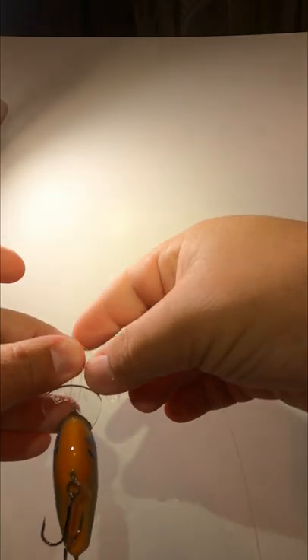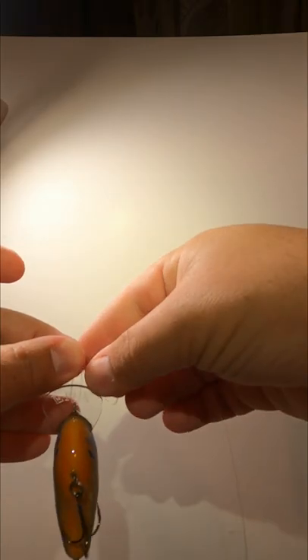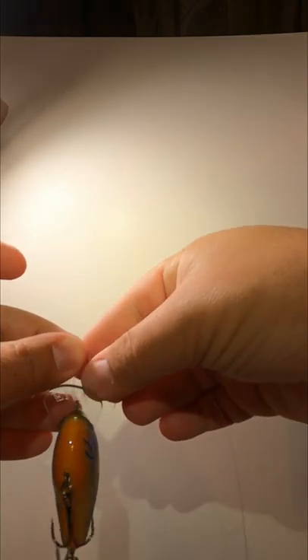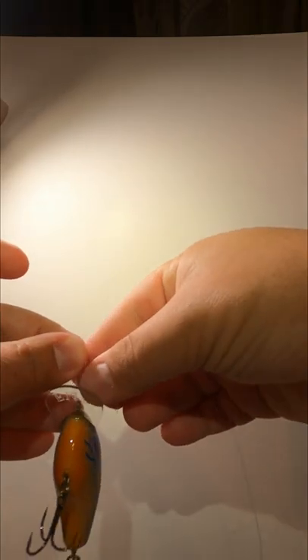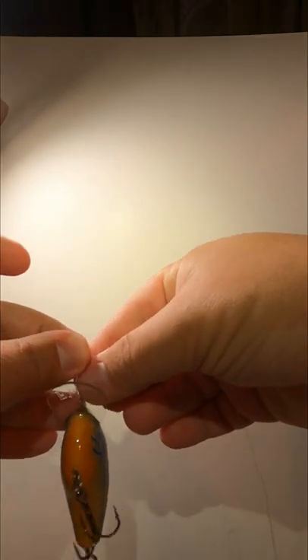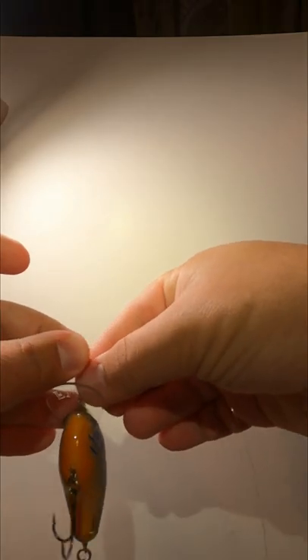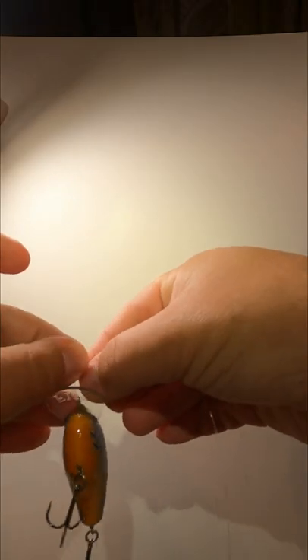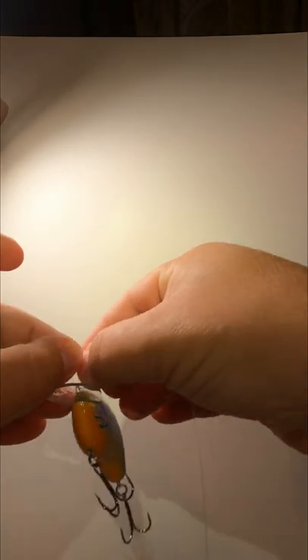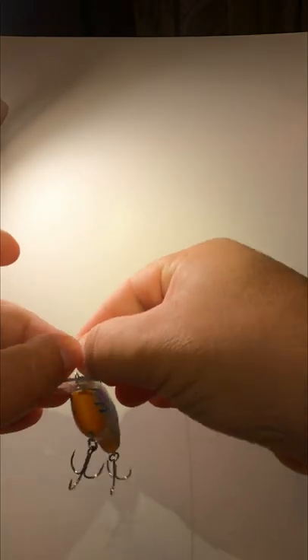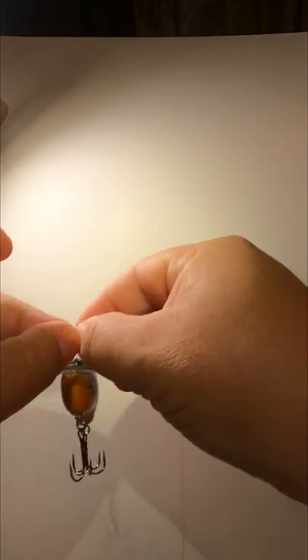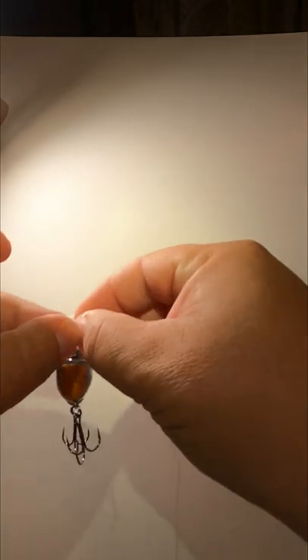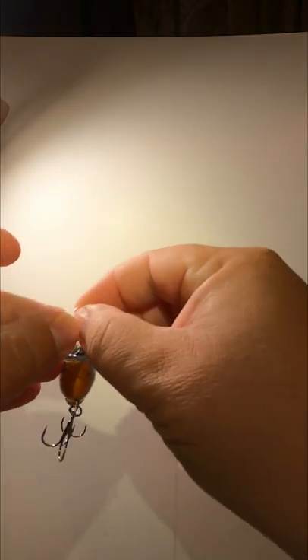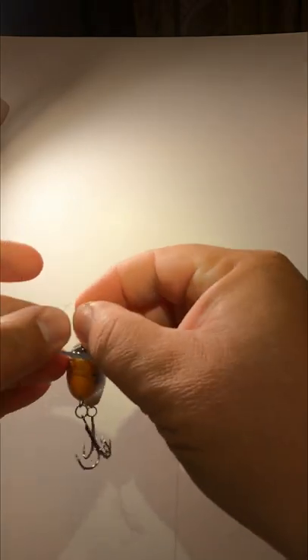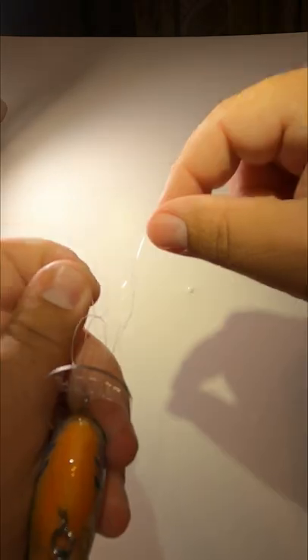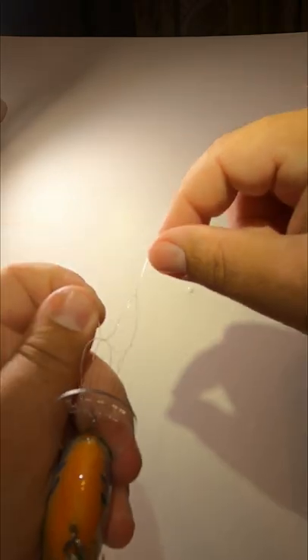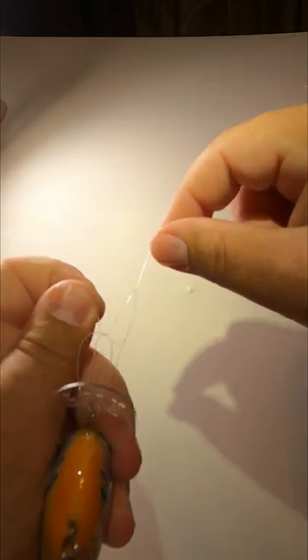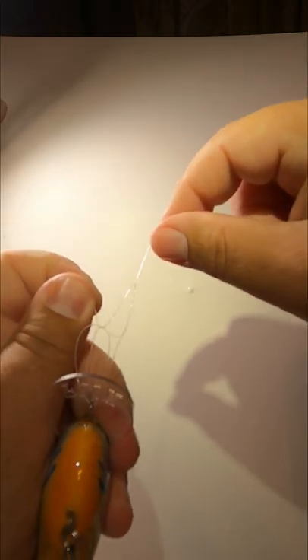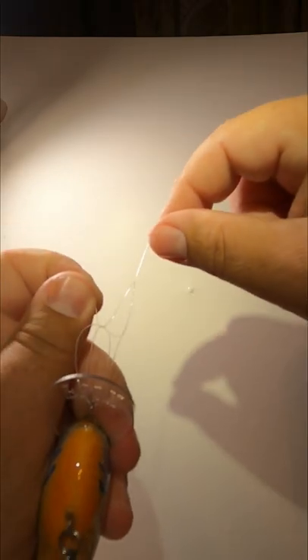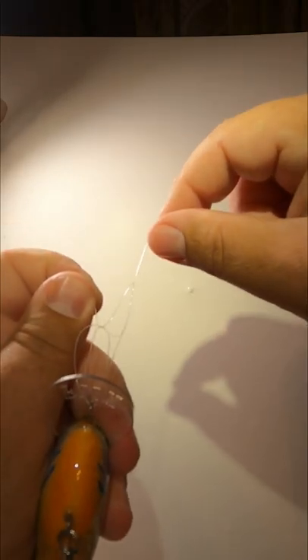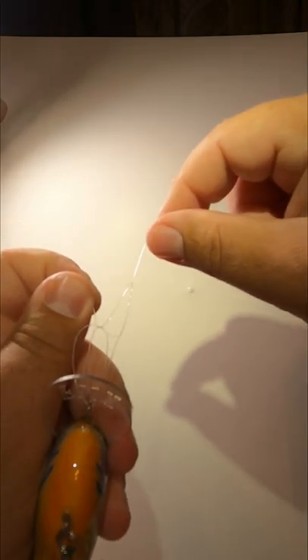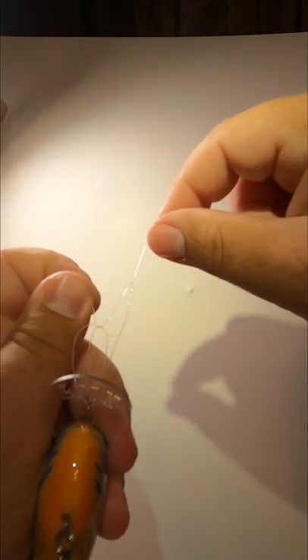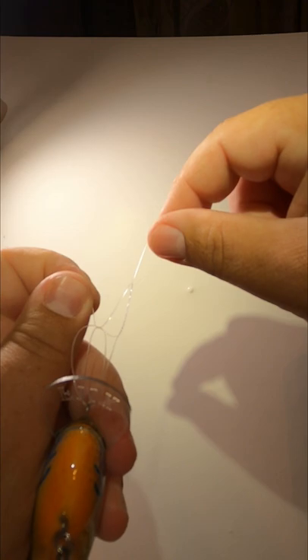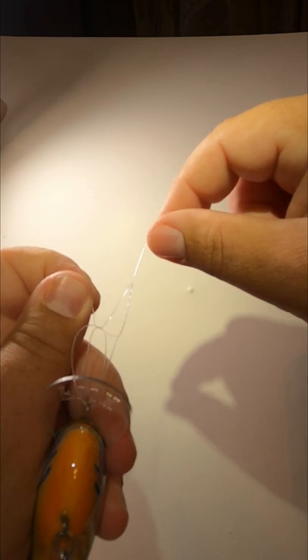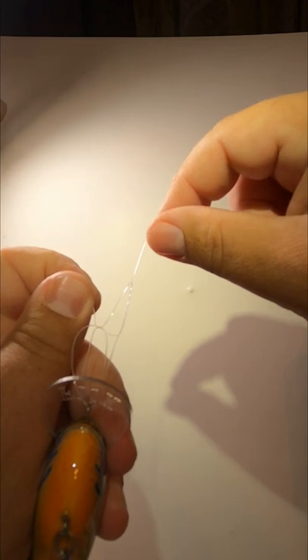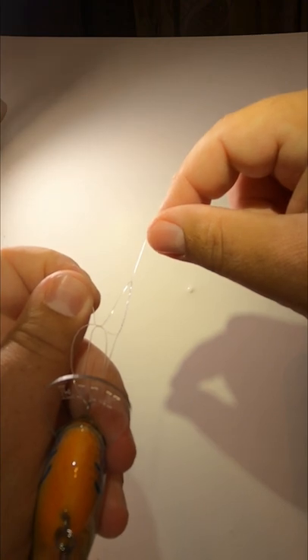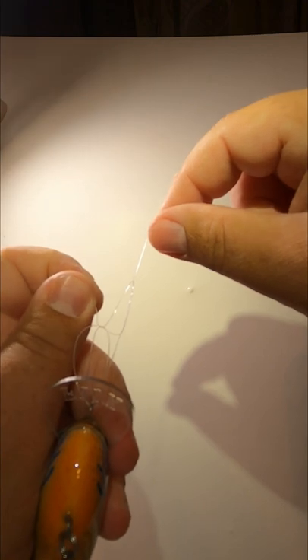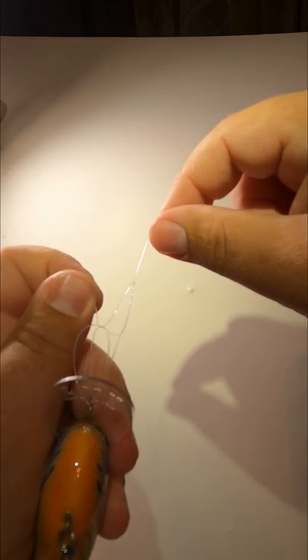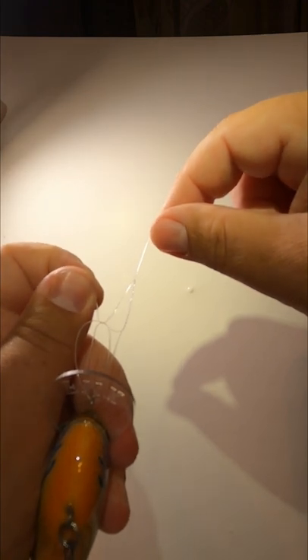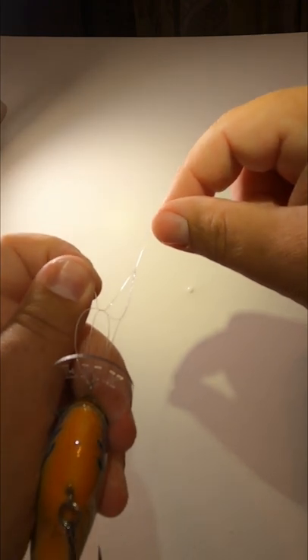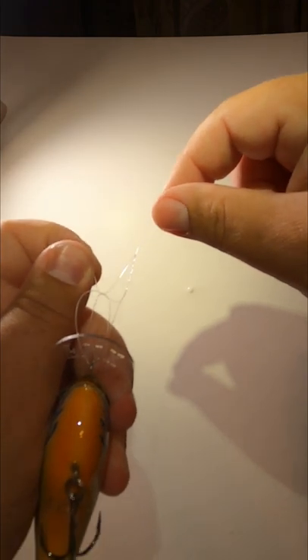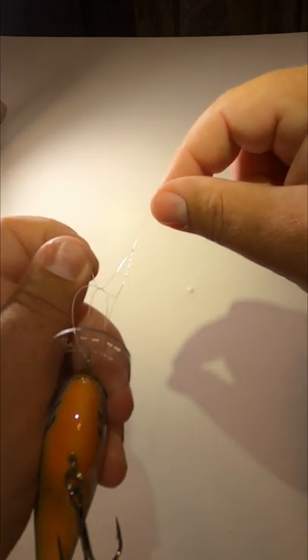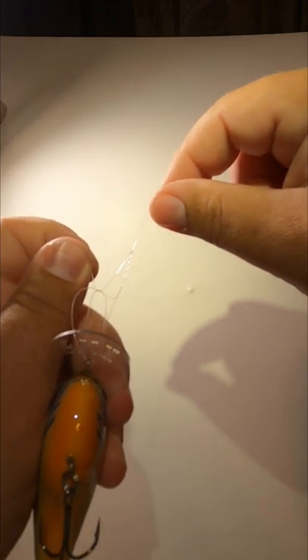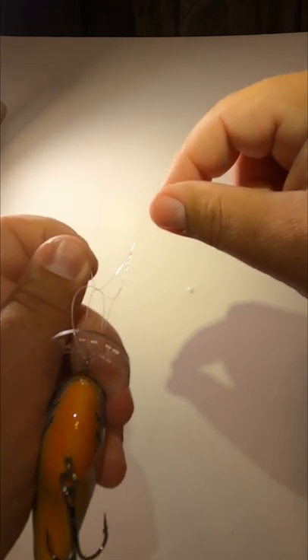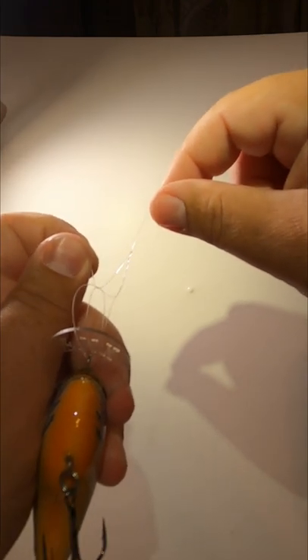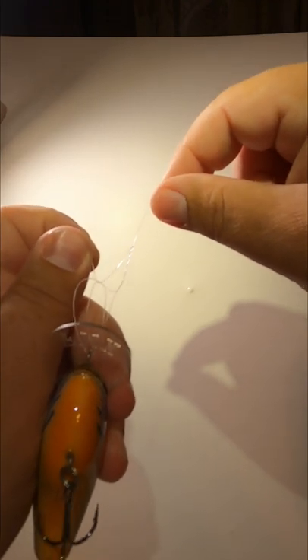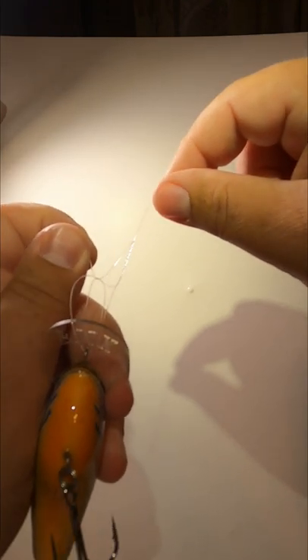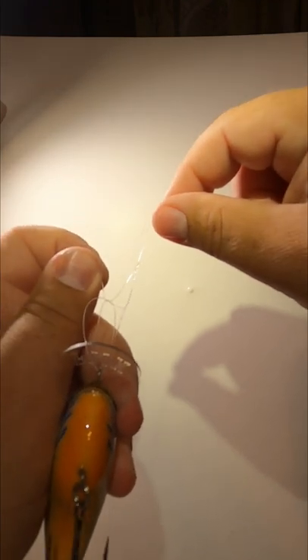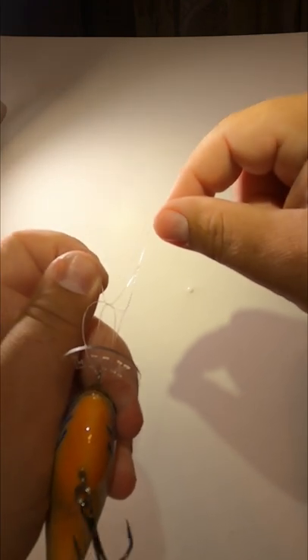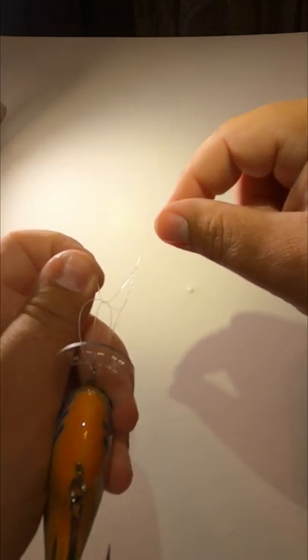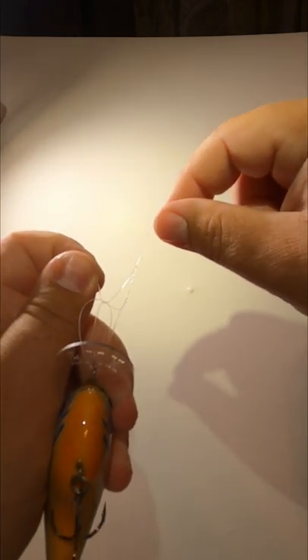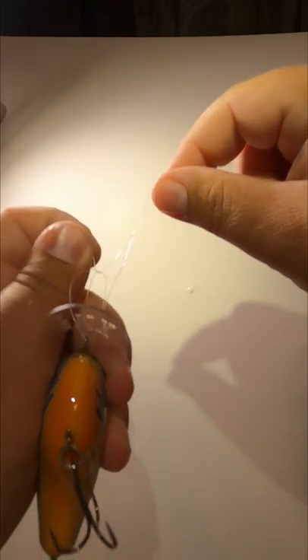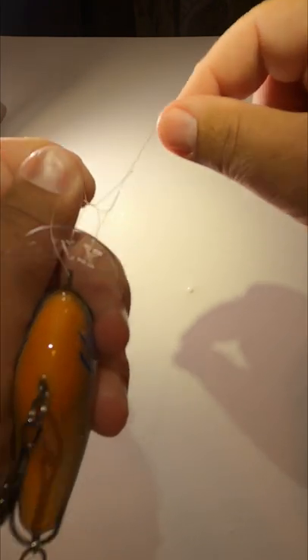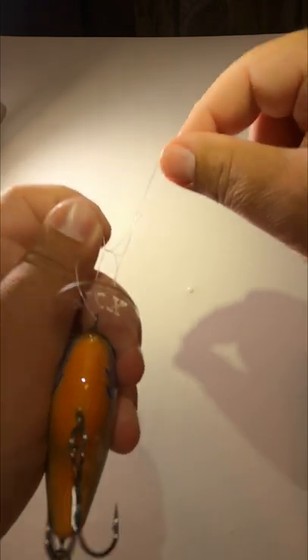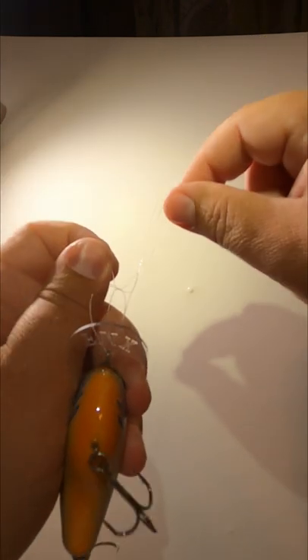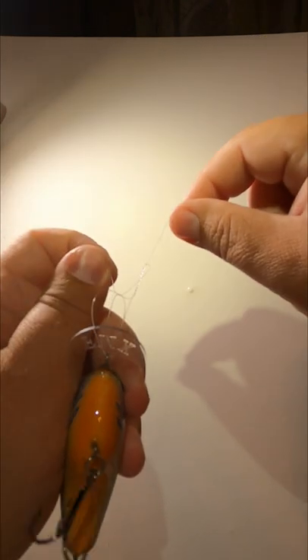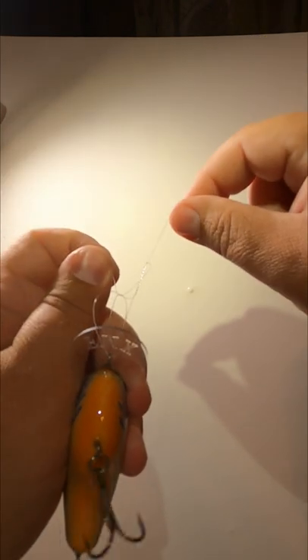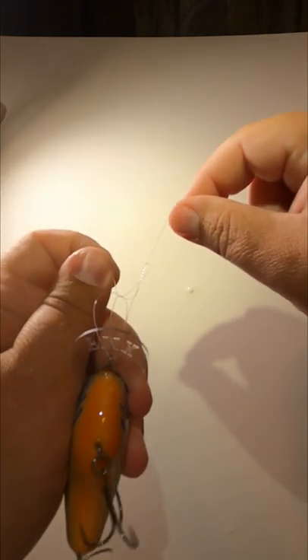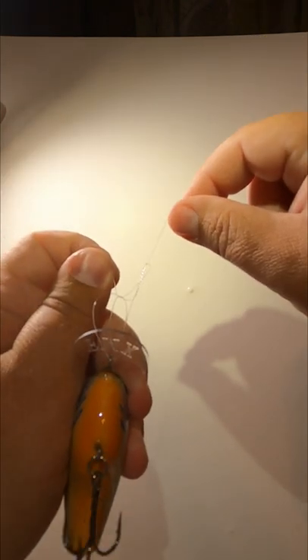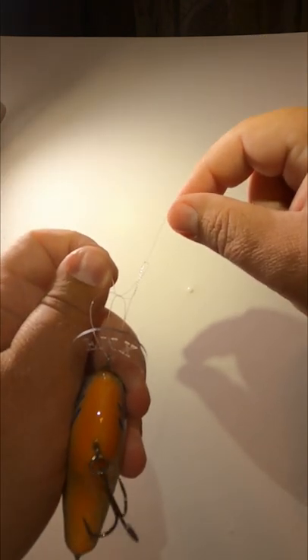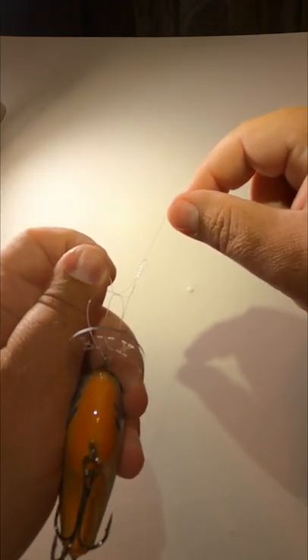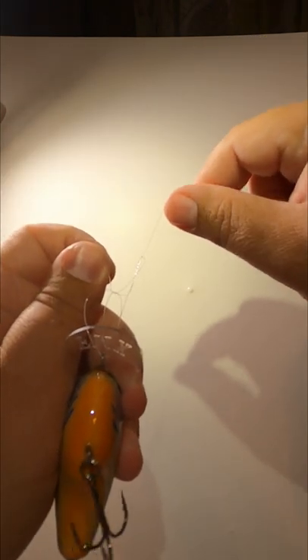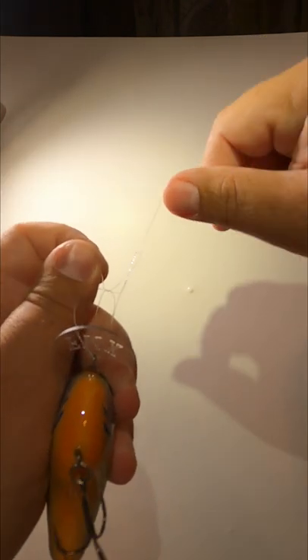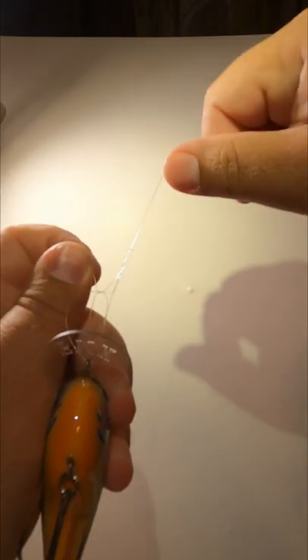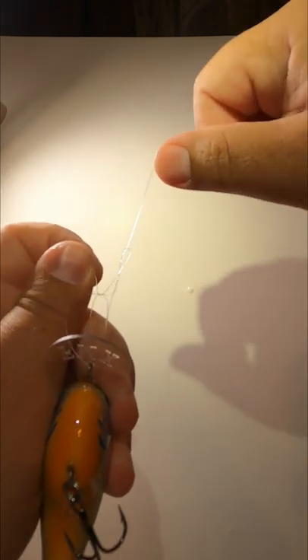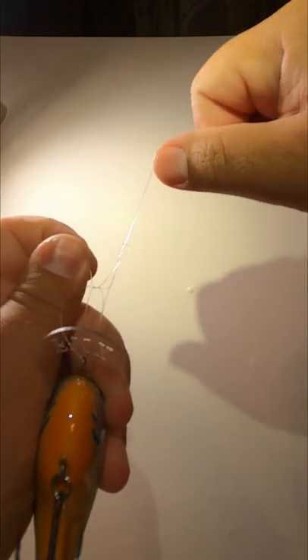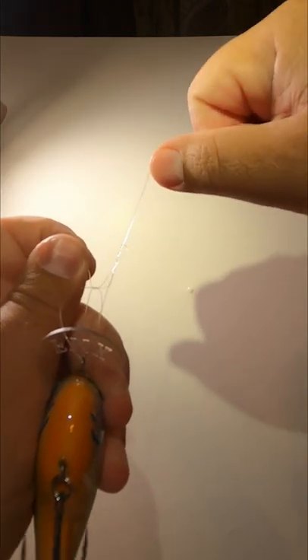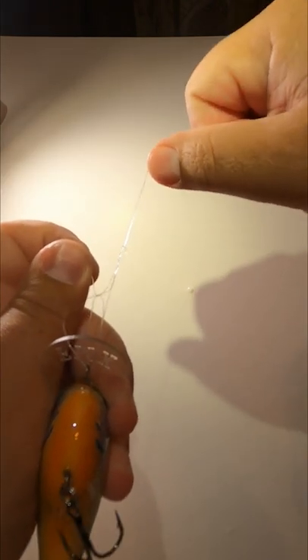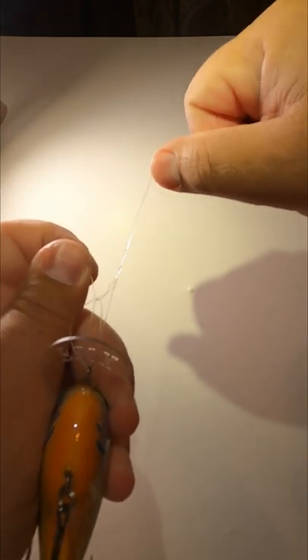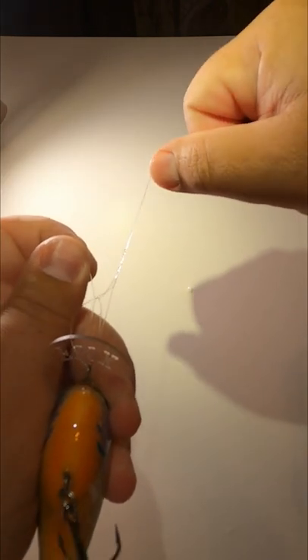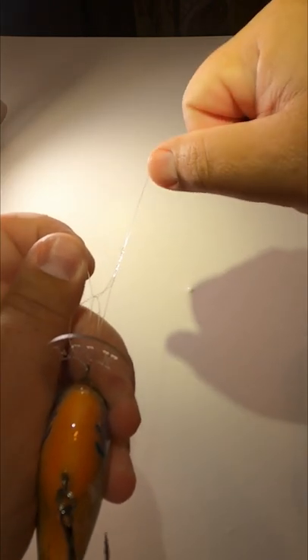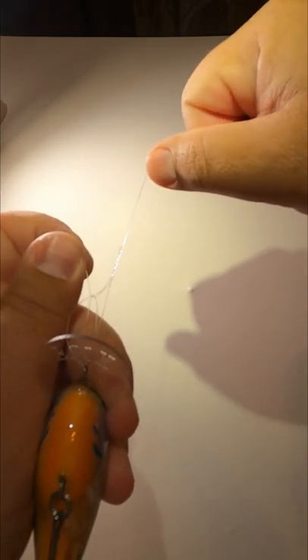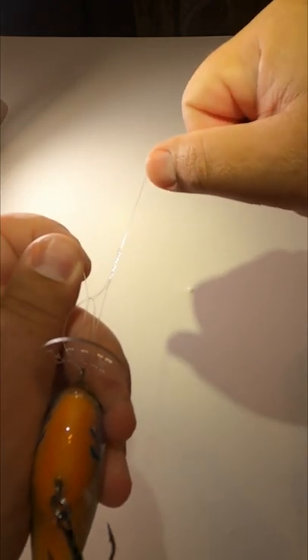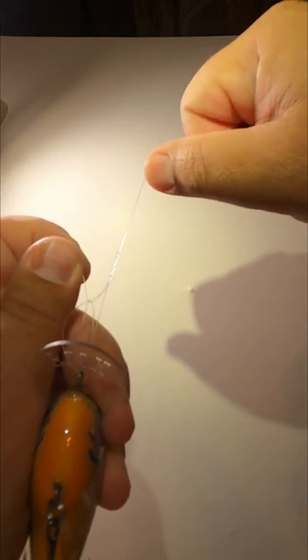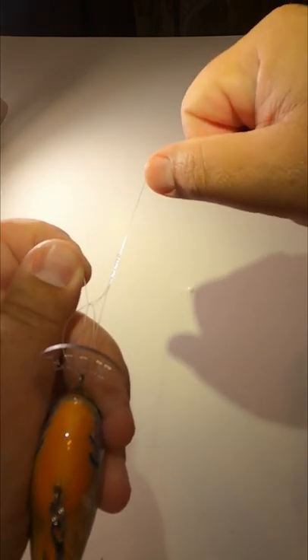Run the tag end through both loops. Now bite the tag end in your teeth and hold tension on the tag end, the bait, and pull the main line.